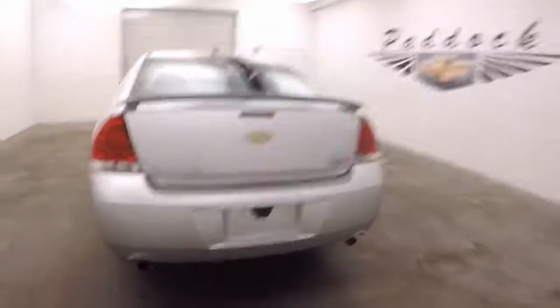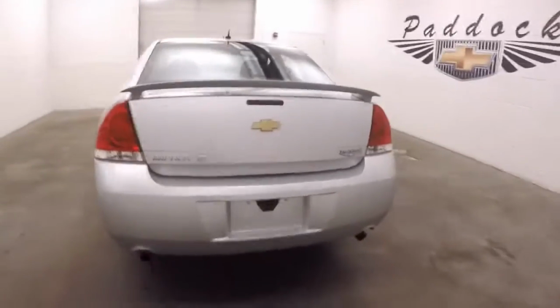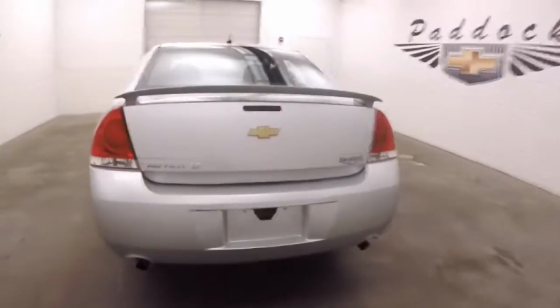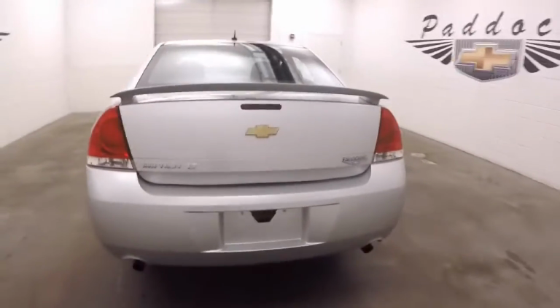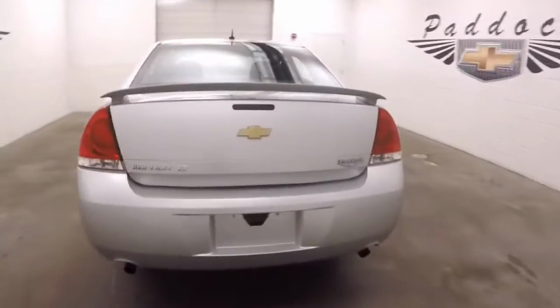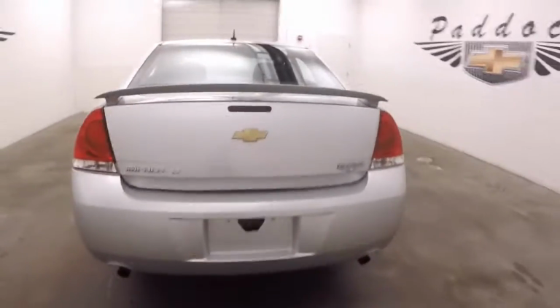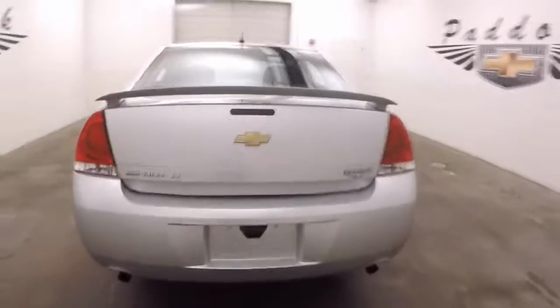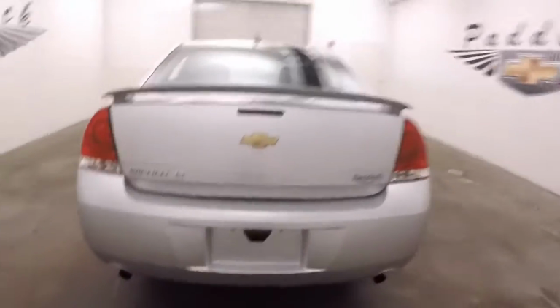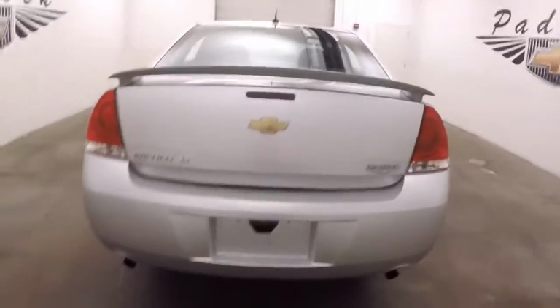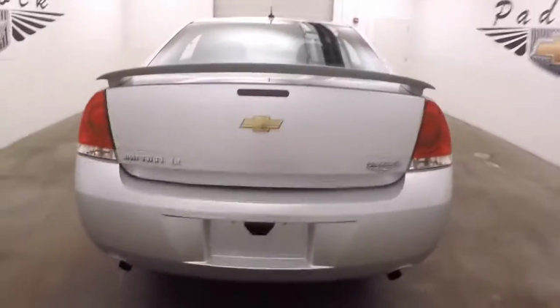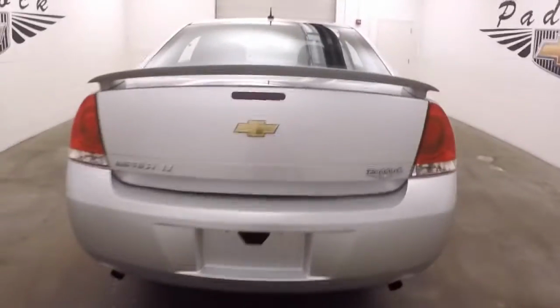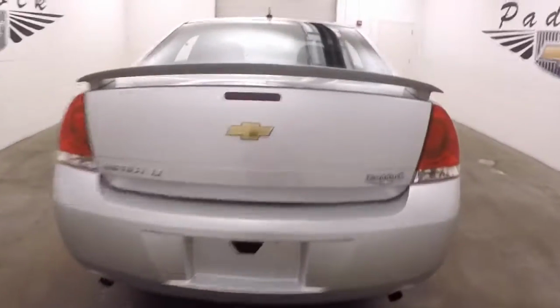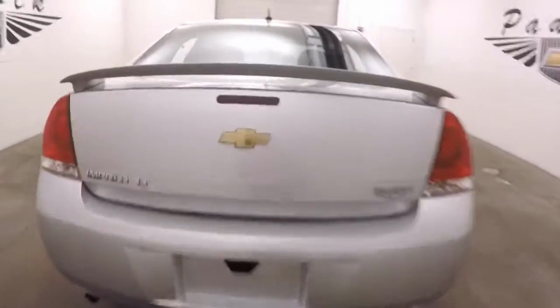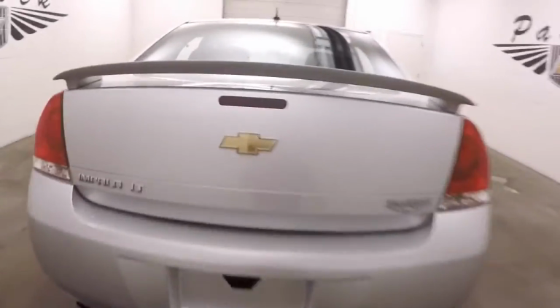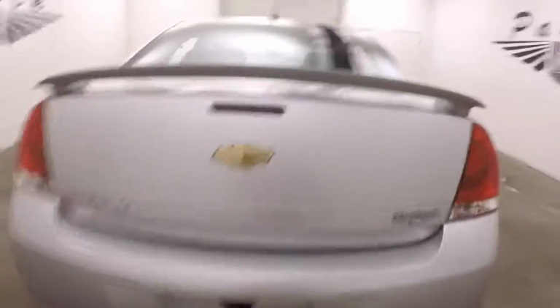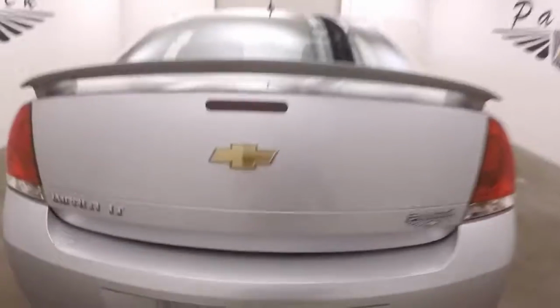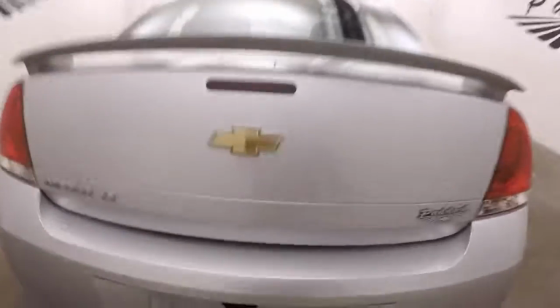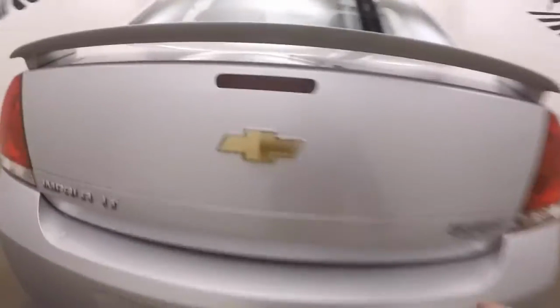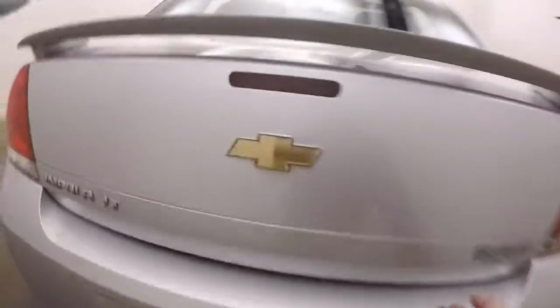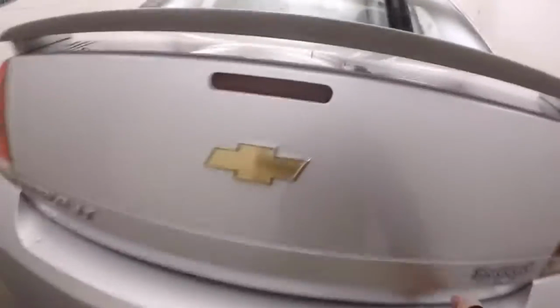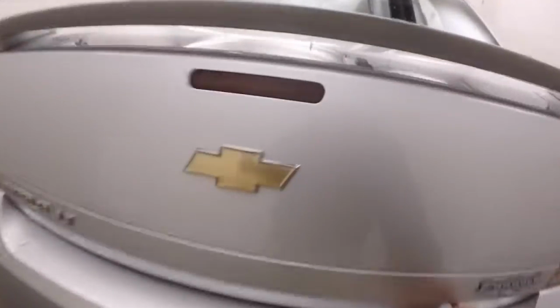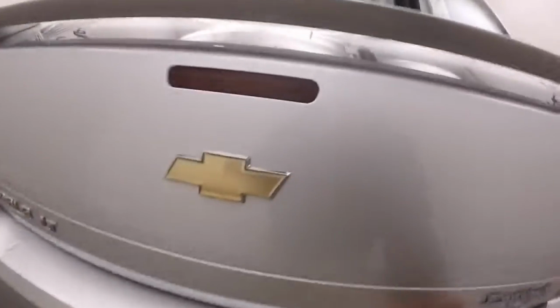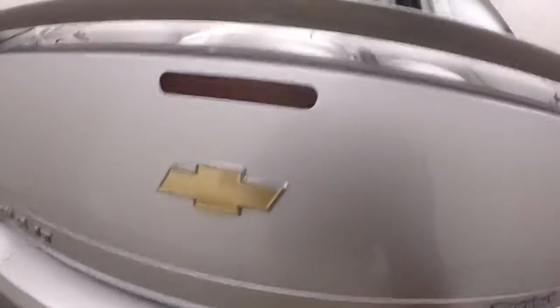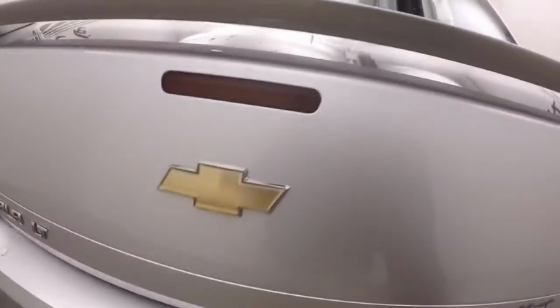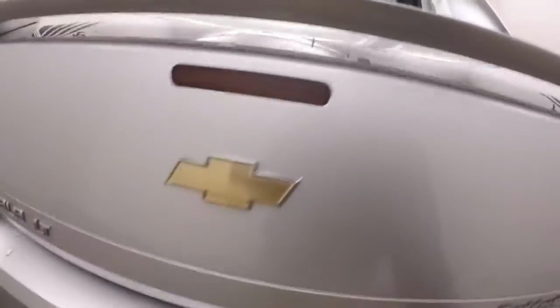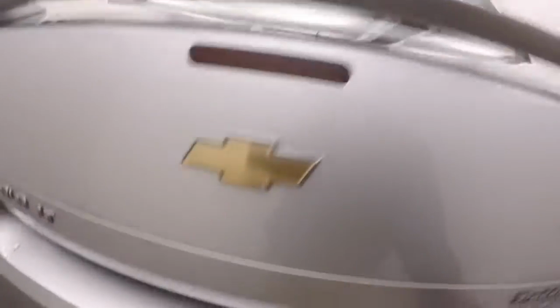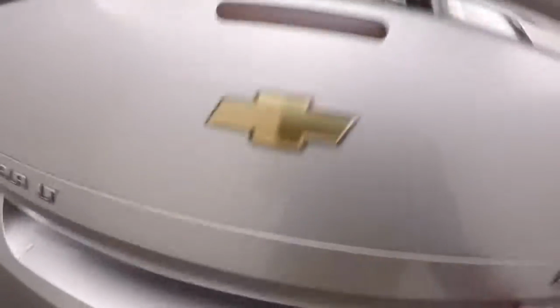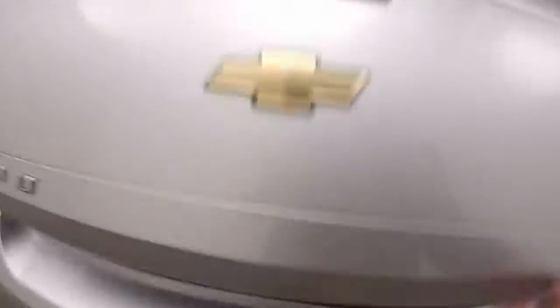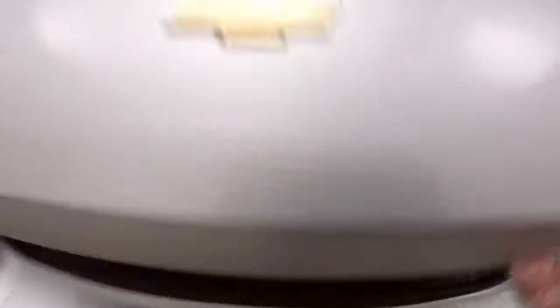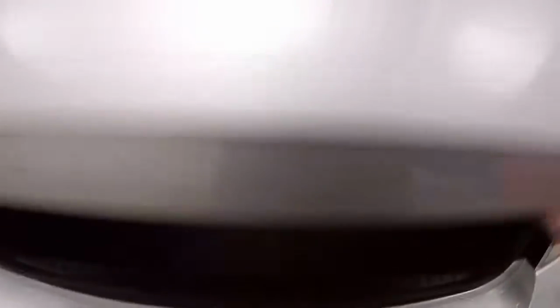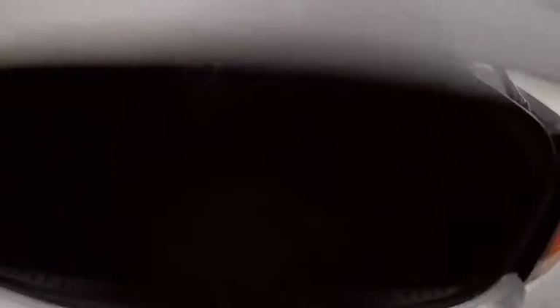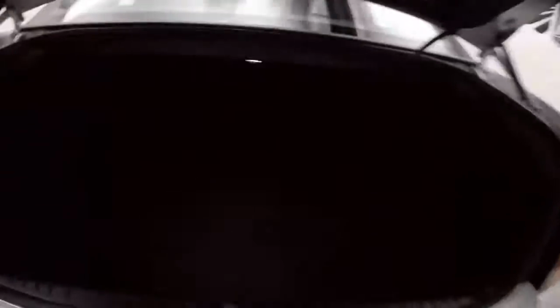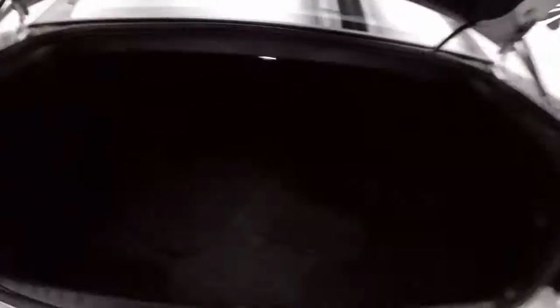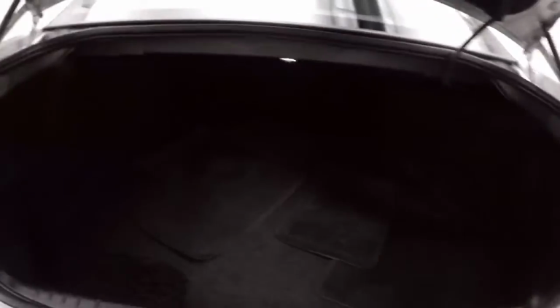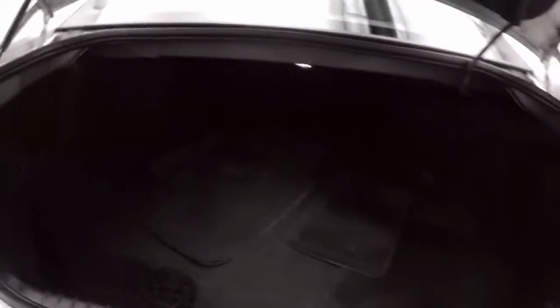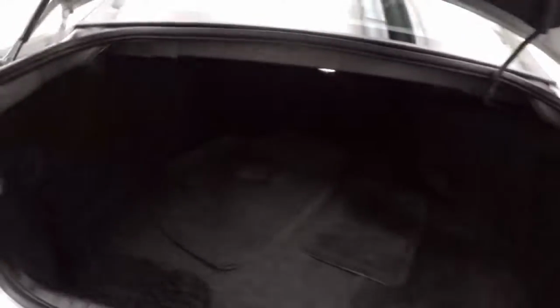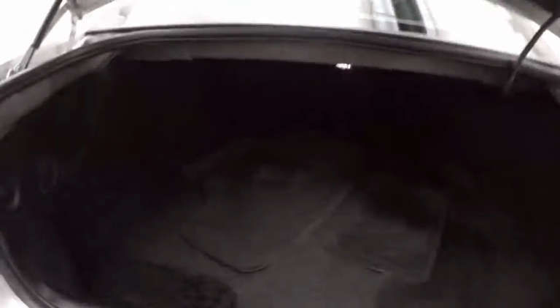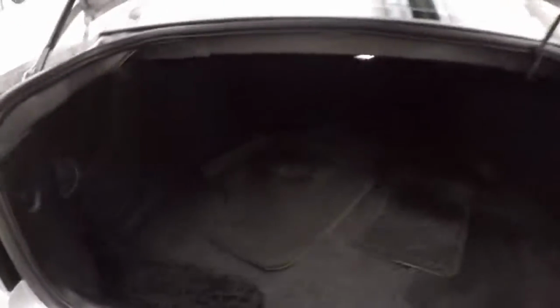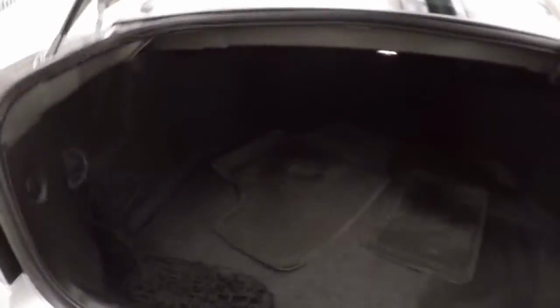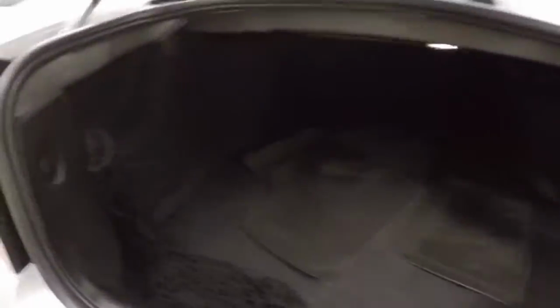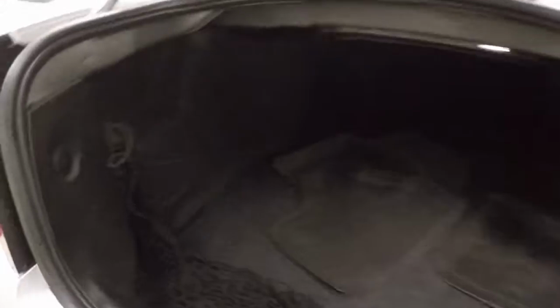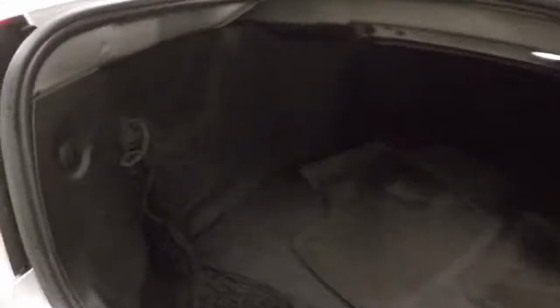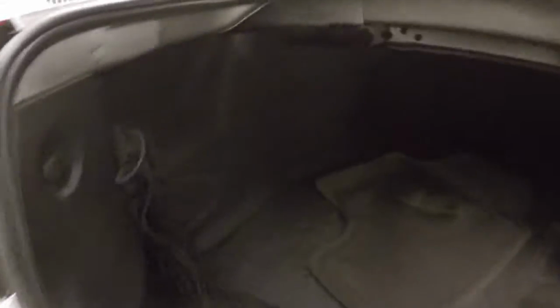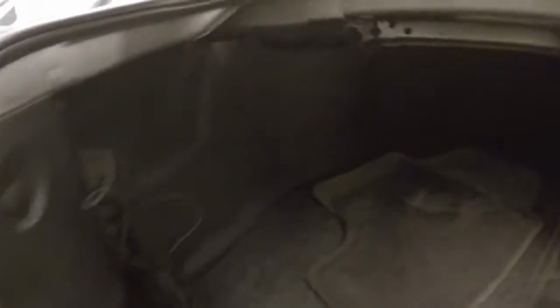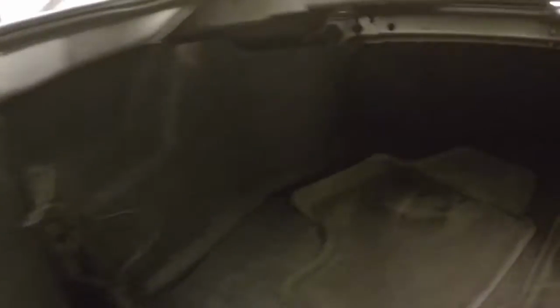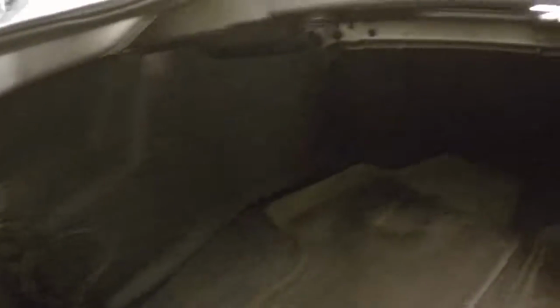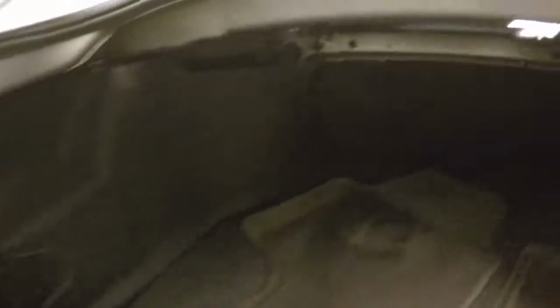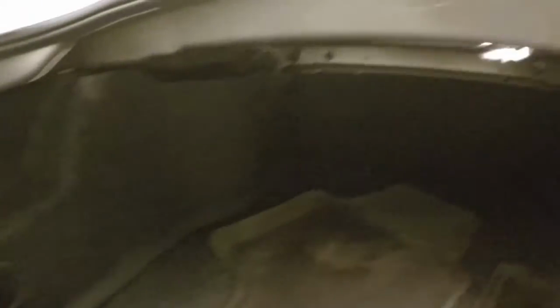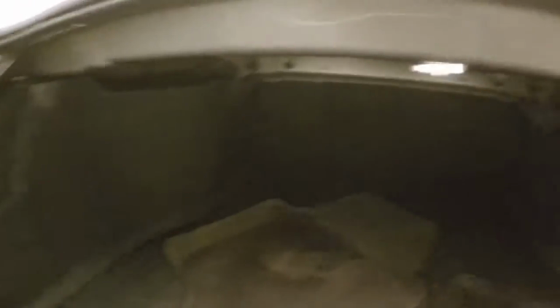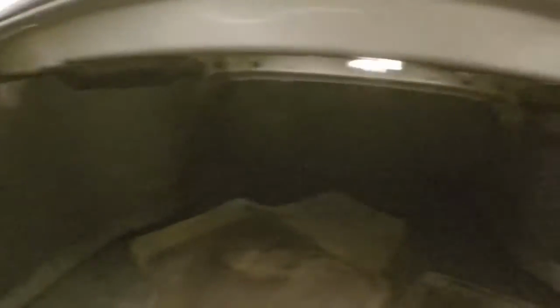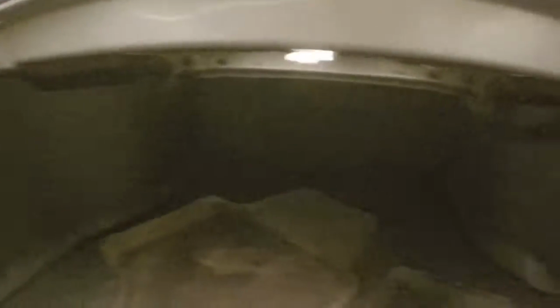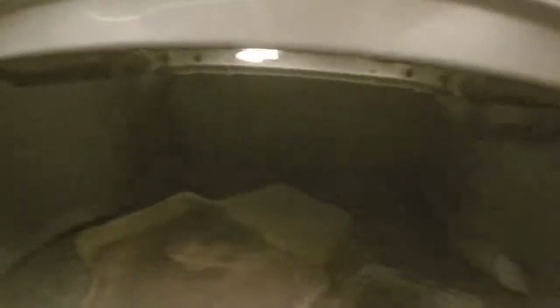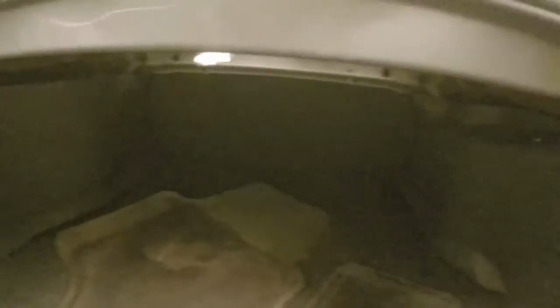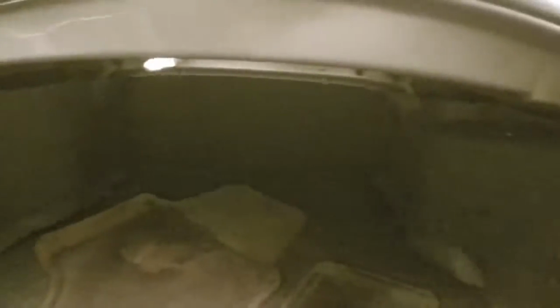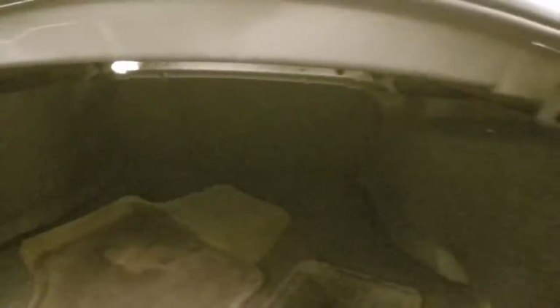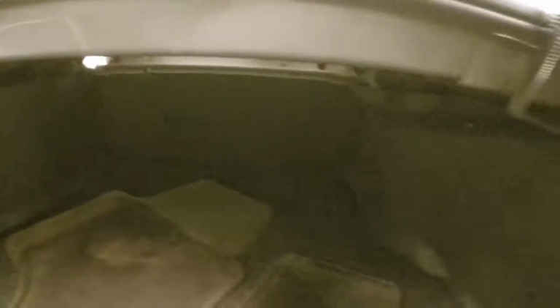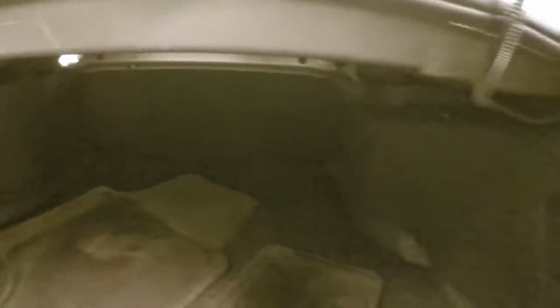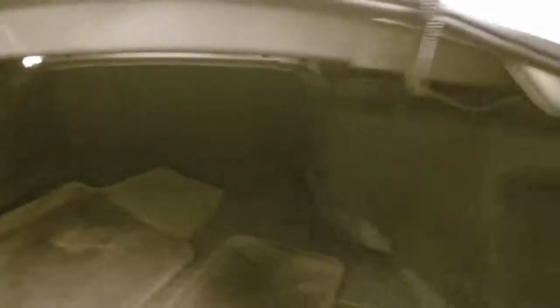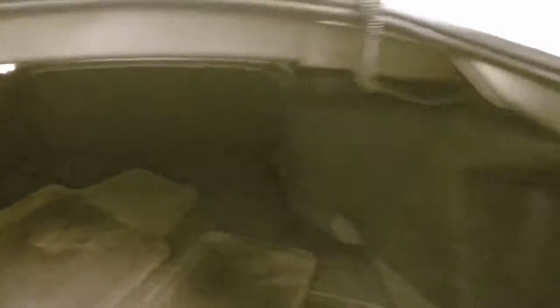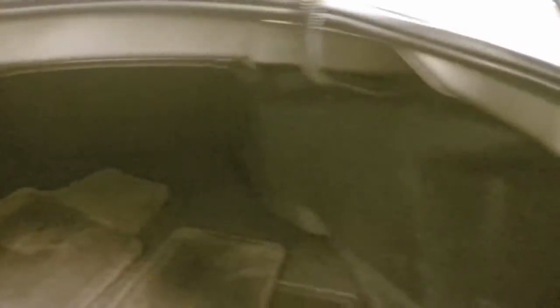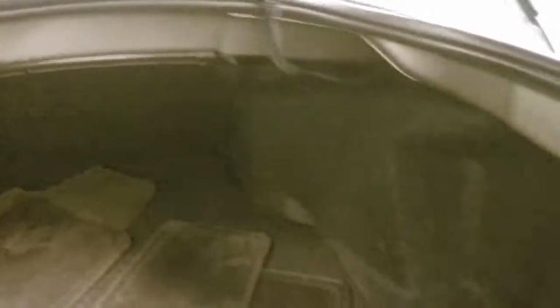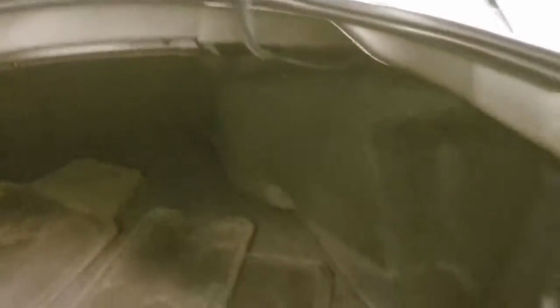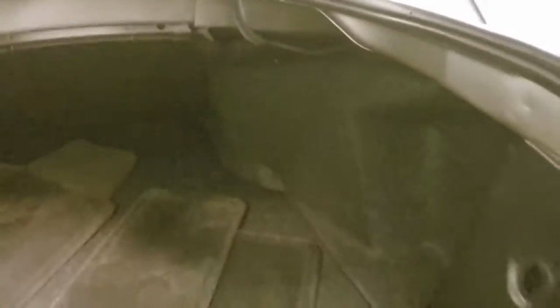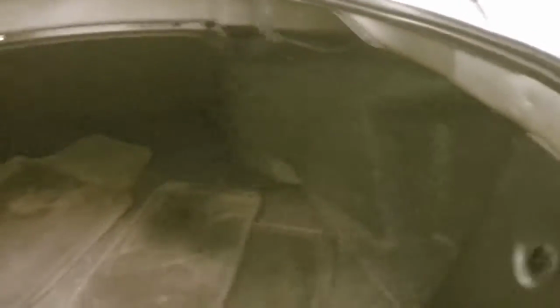Inside the trunk, nice large trunk, tons of space.